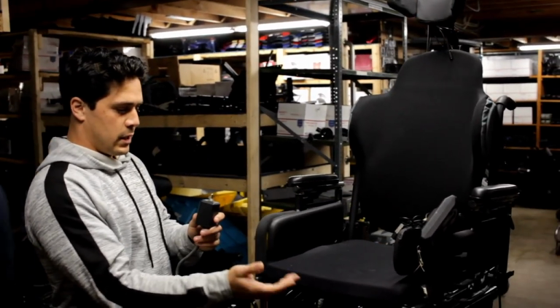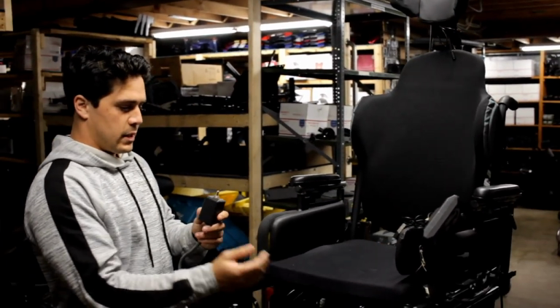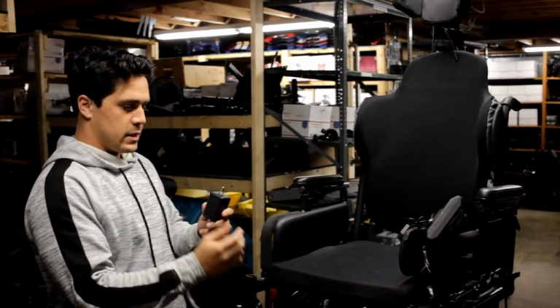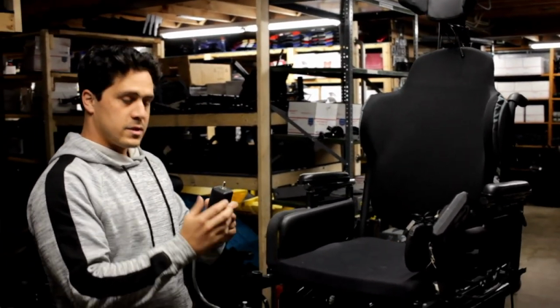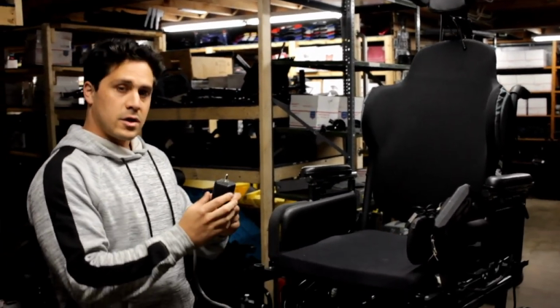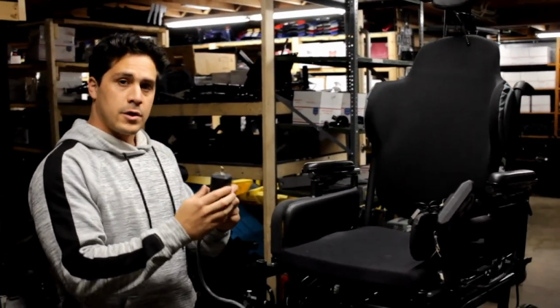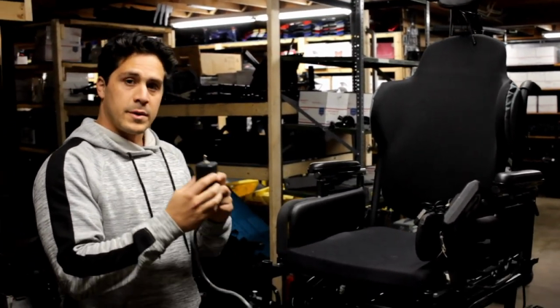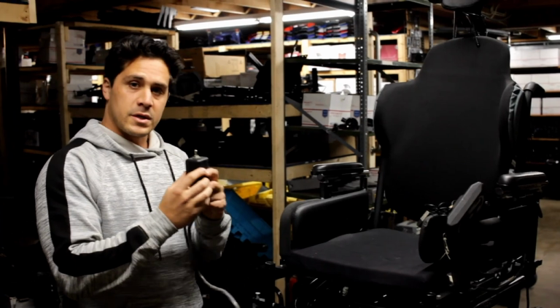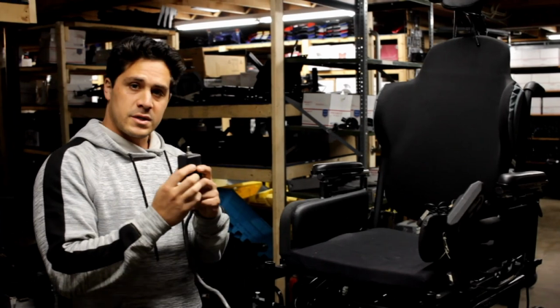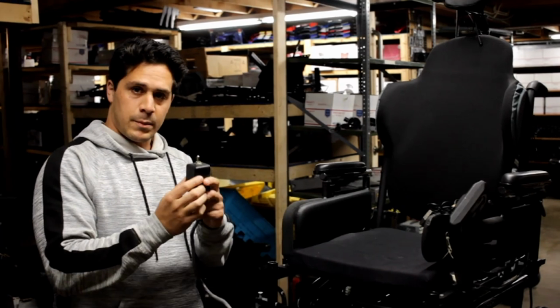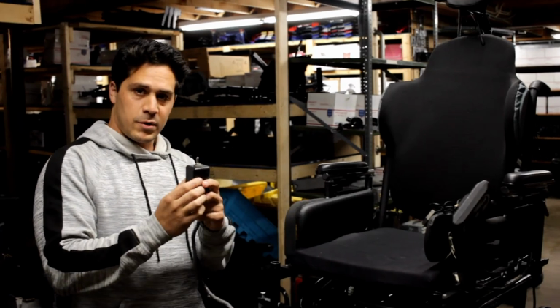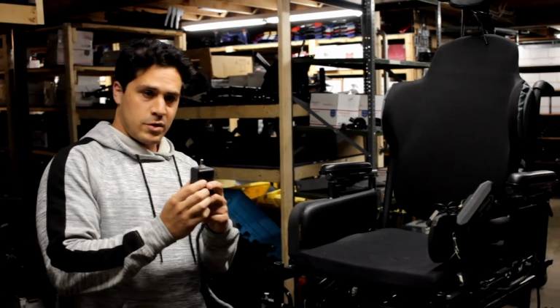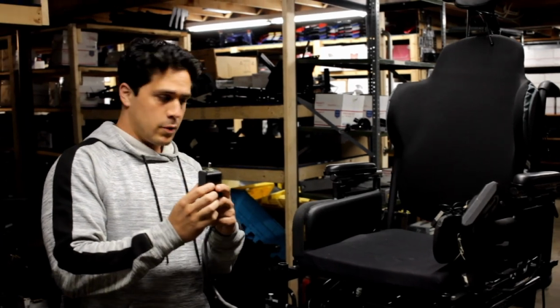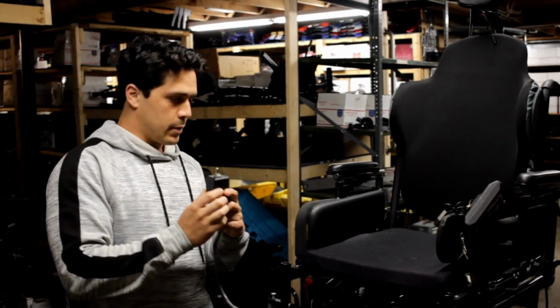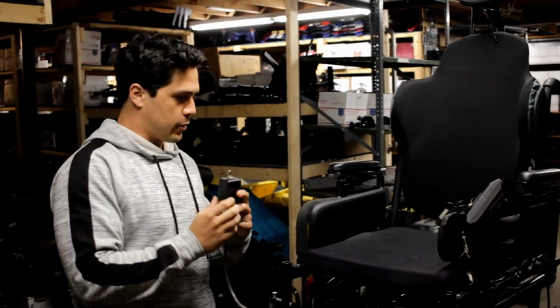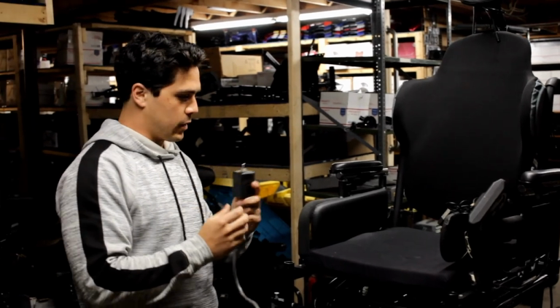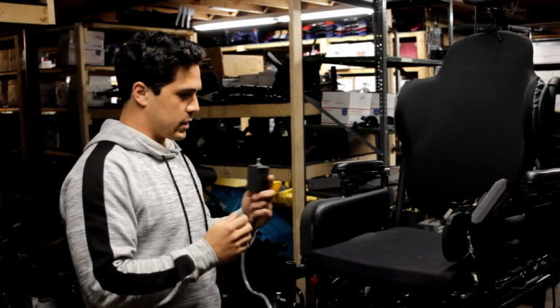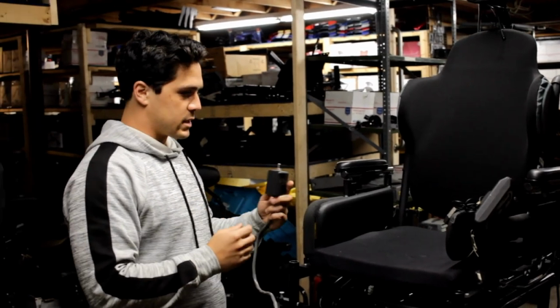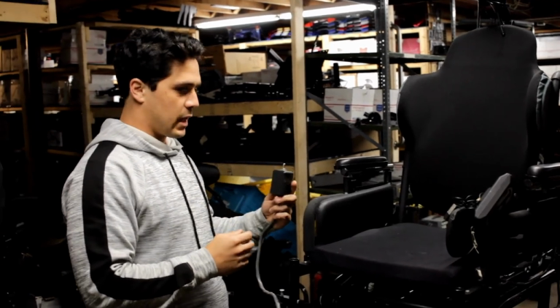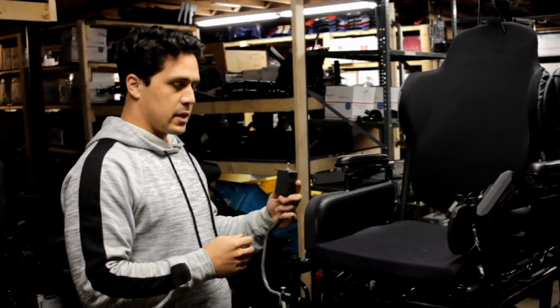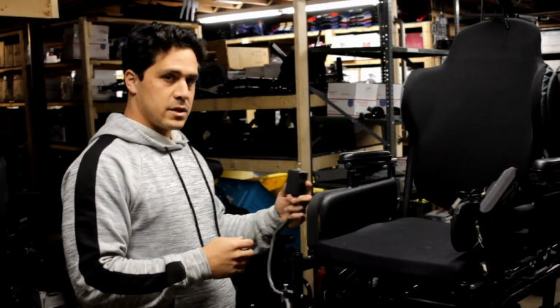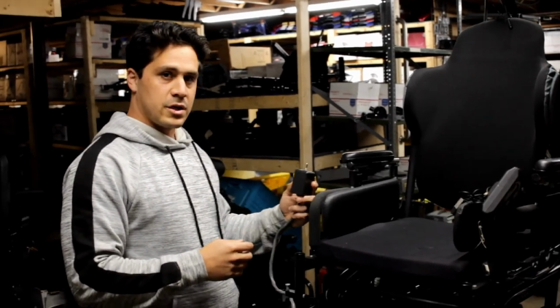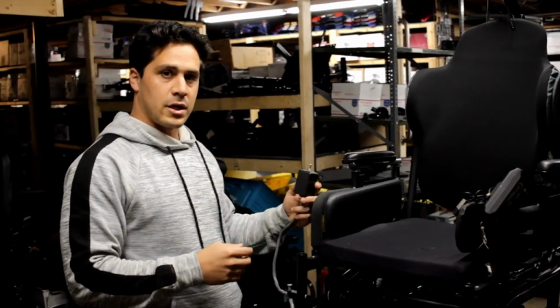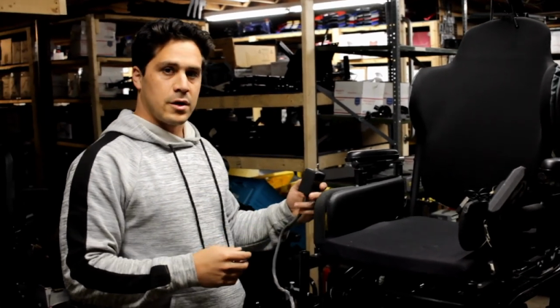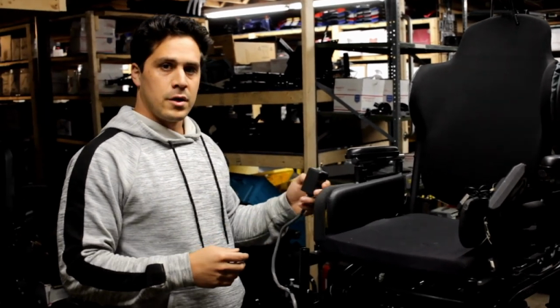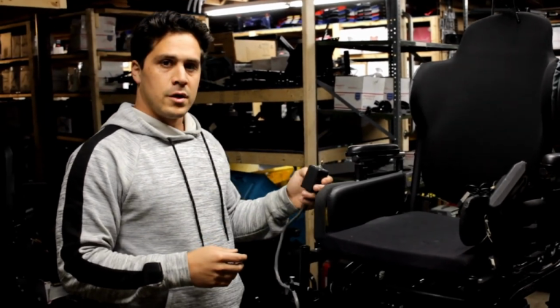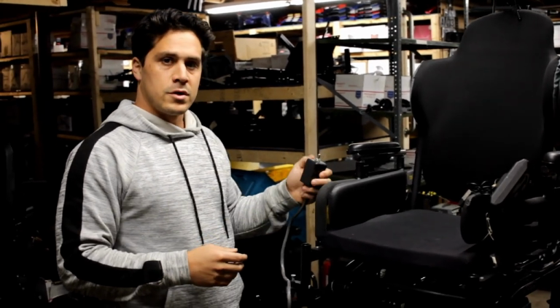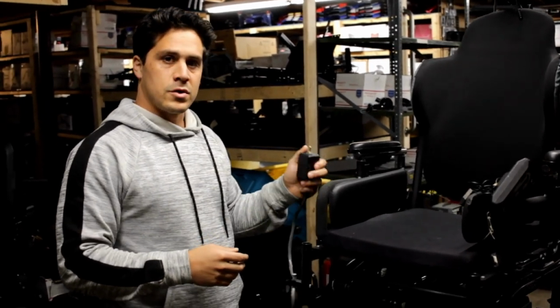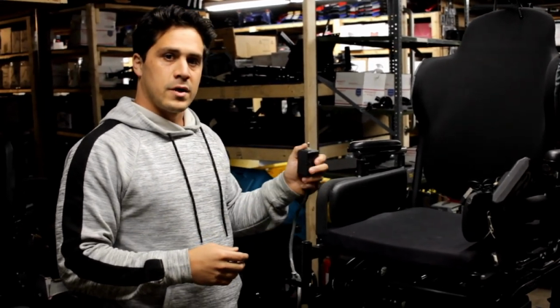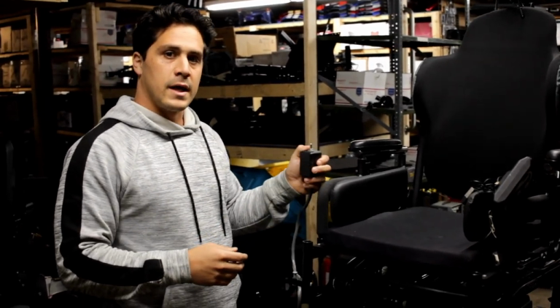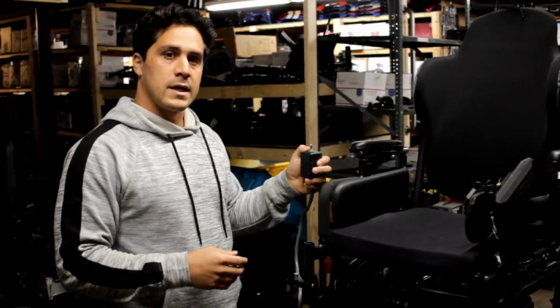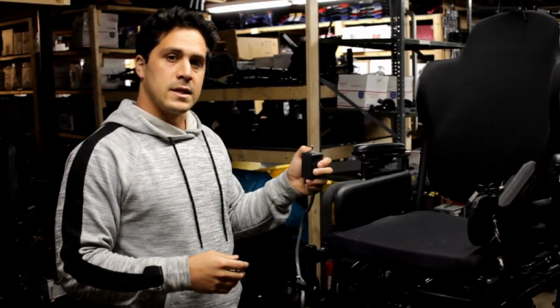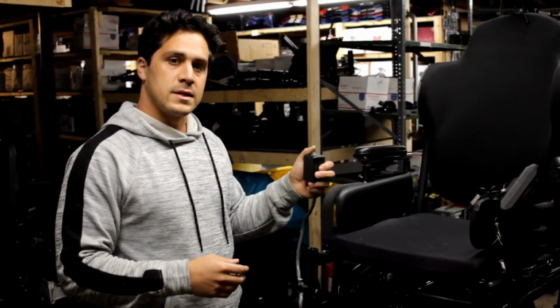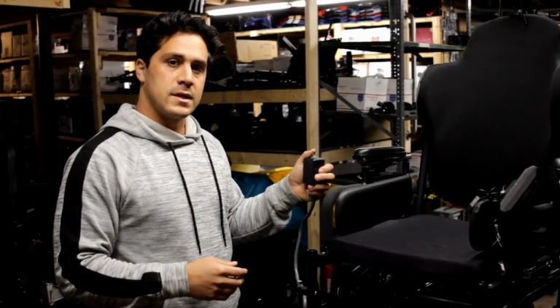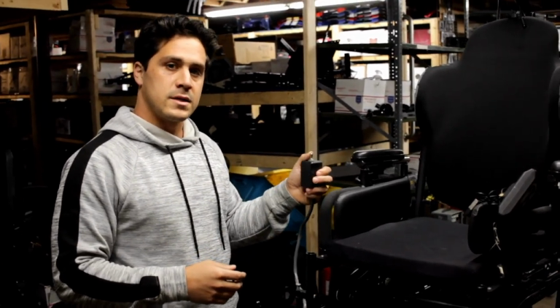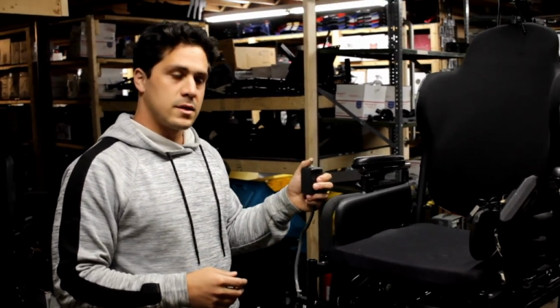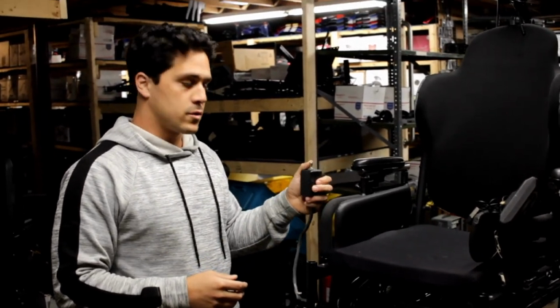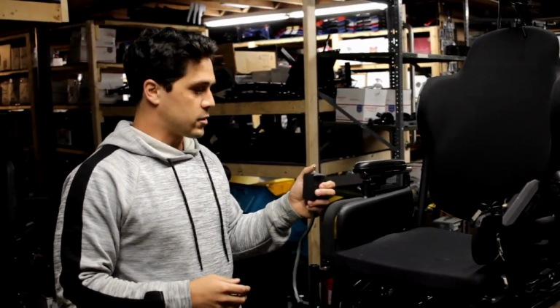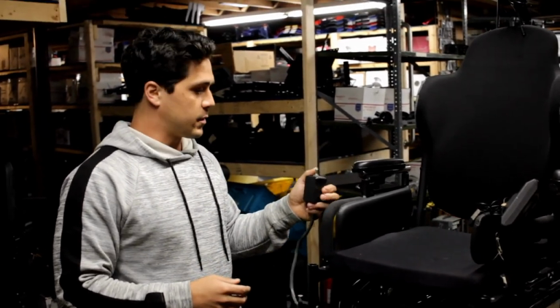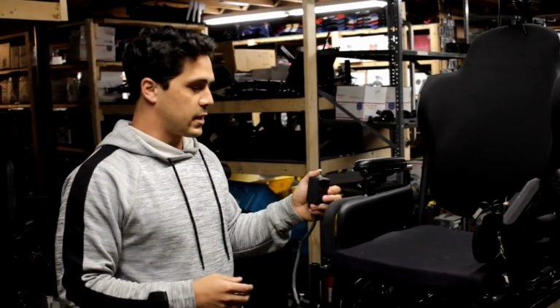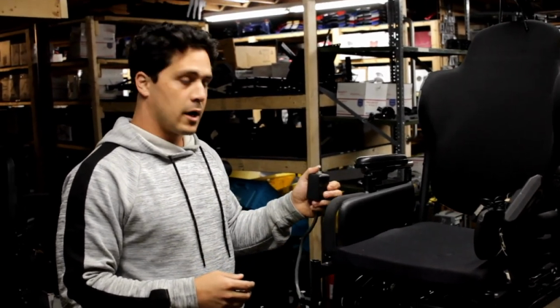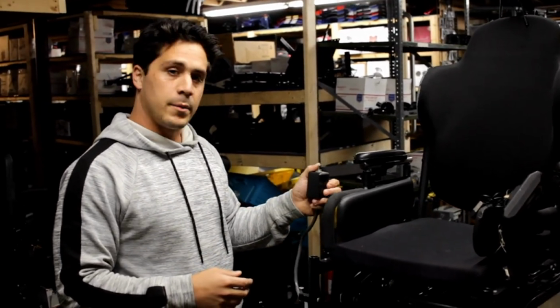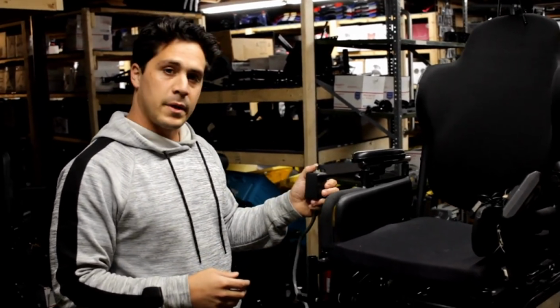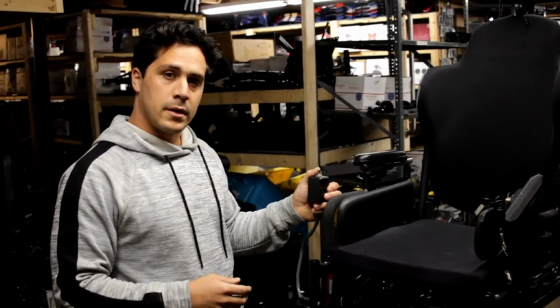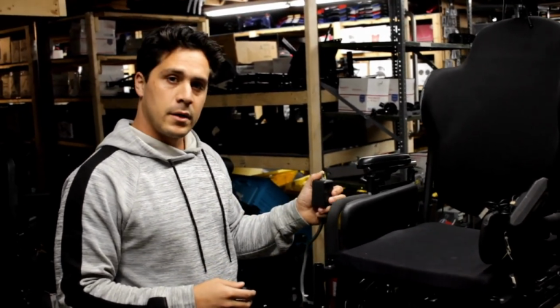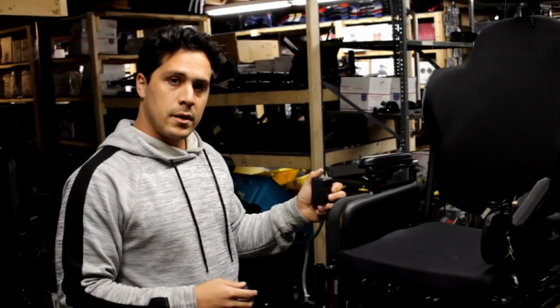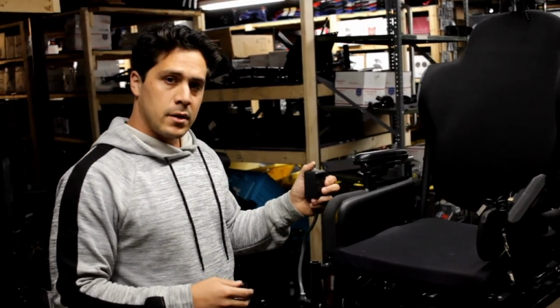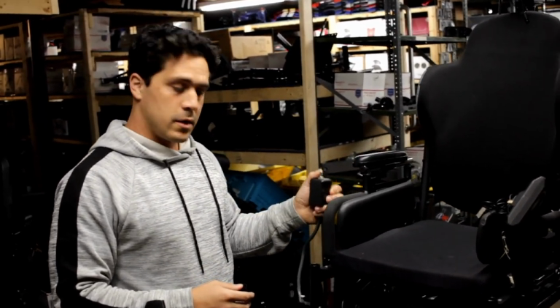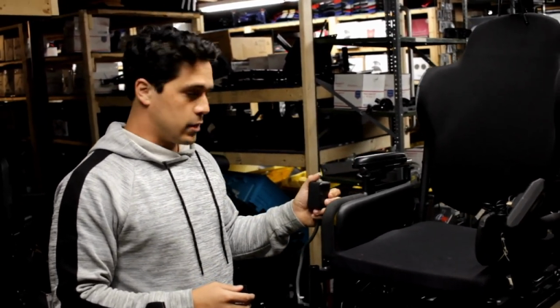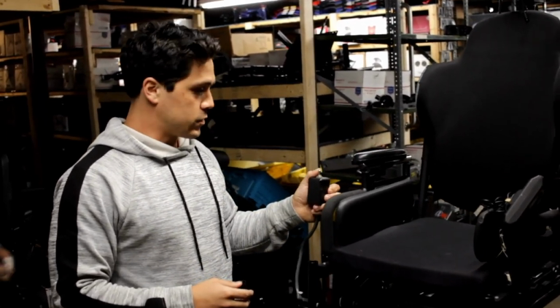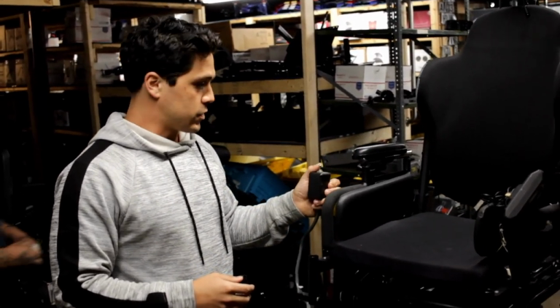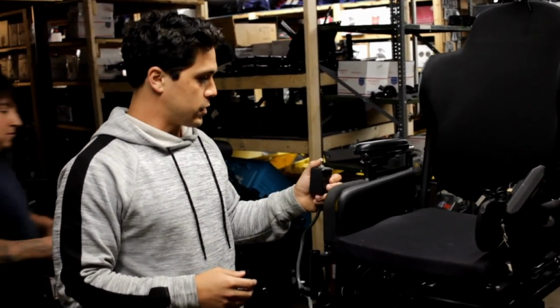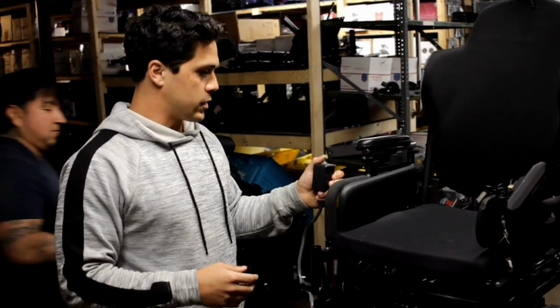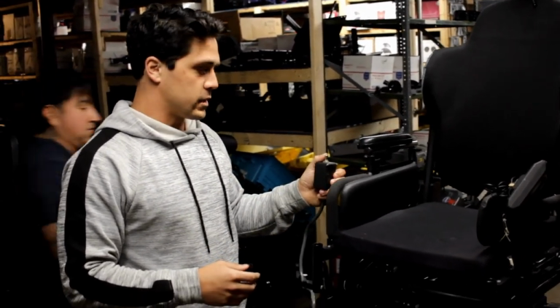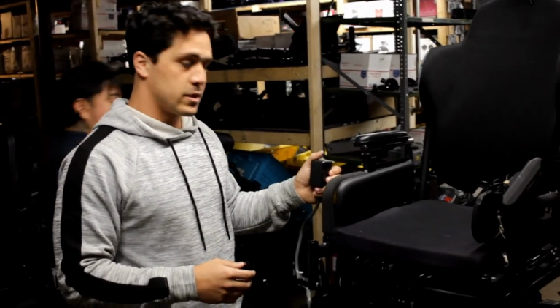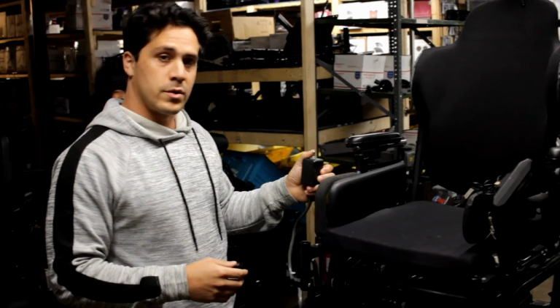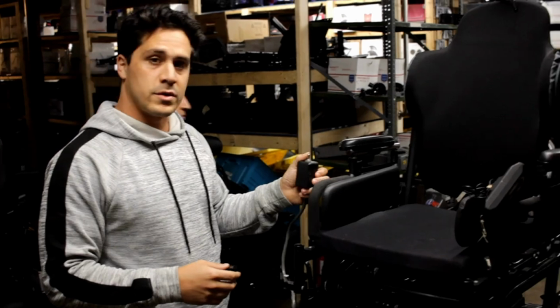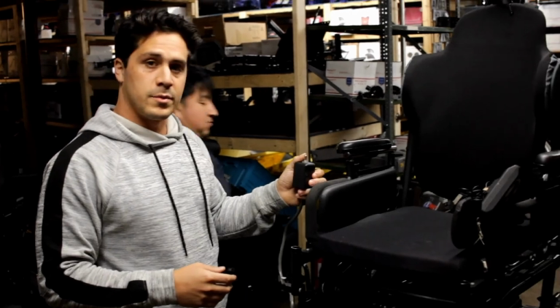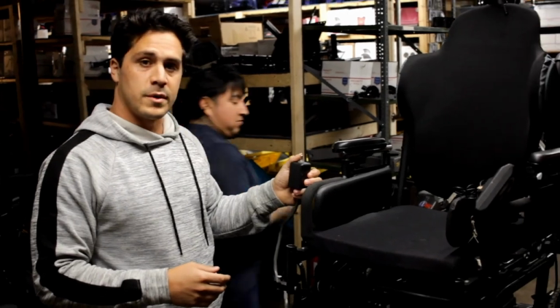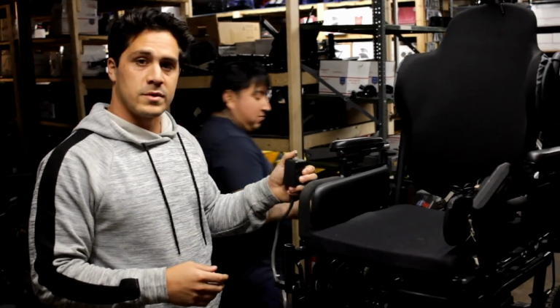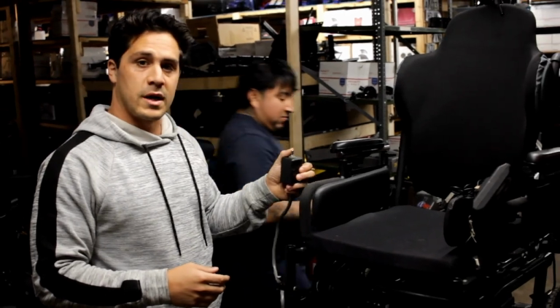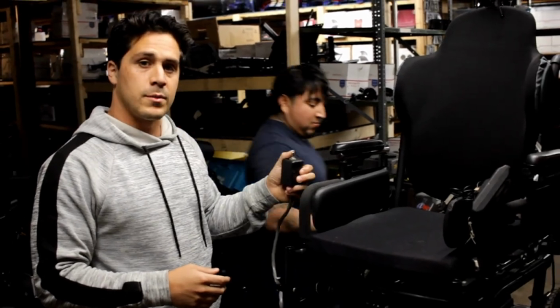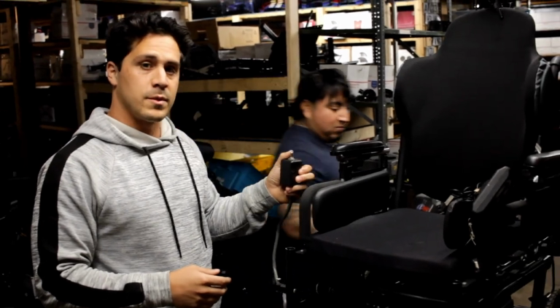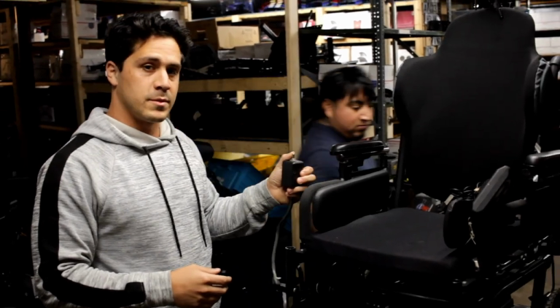This is going to be a separate unit put on the side of the chair so that an assistant or somebody helping the user is going to be able to help them.